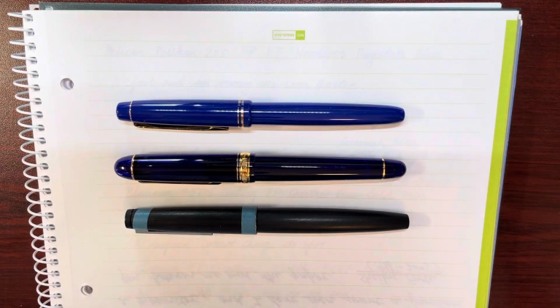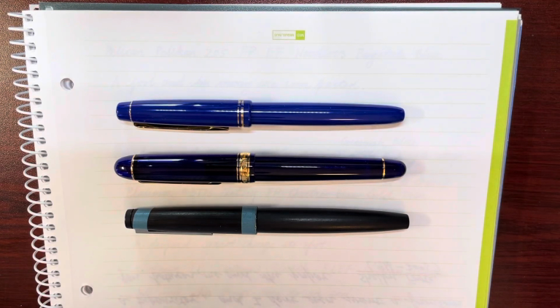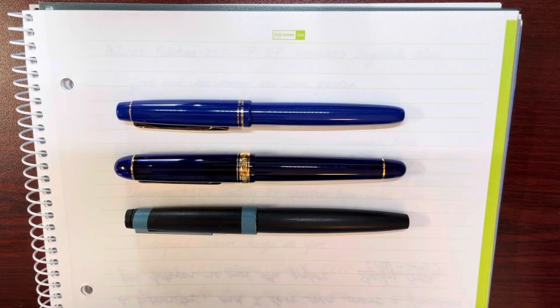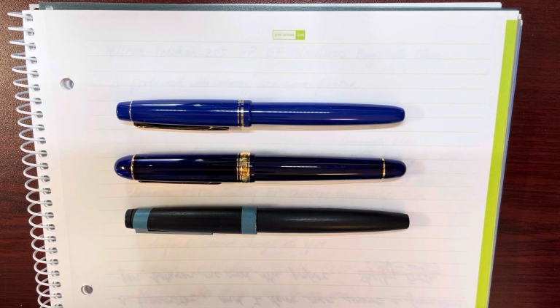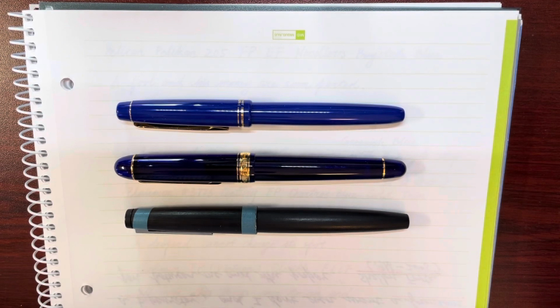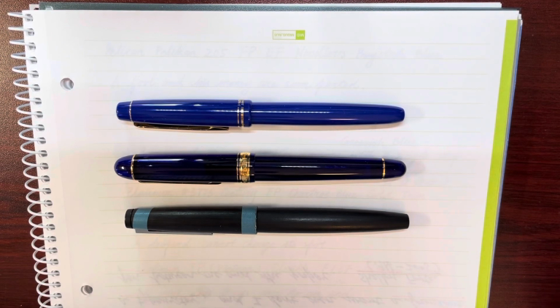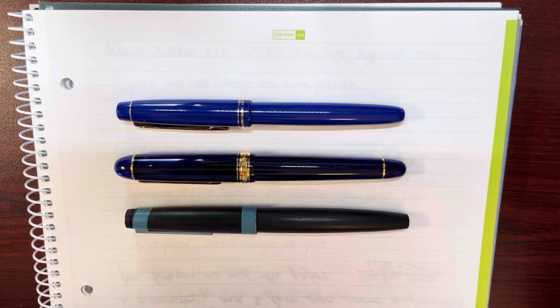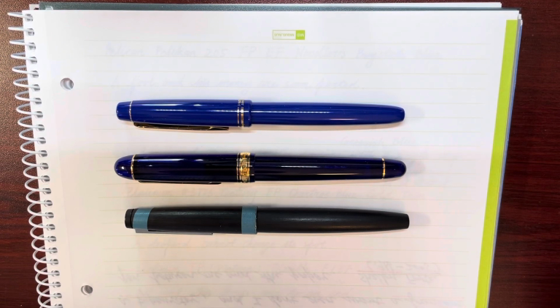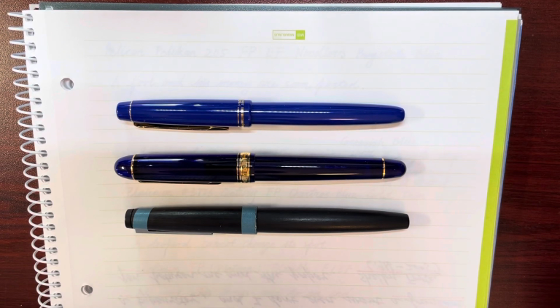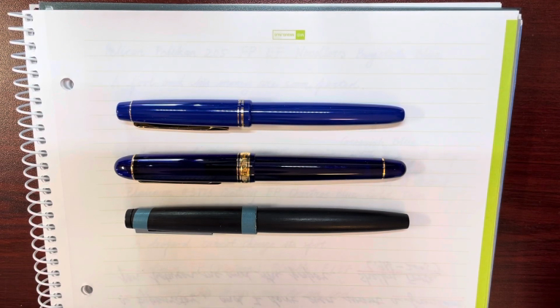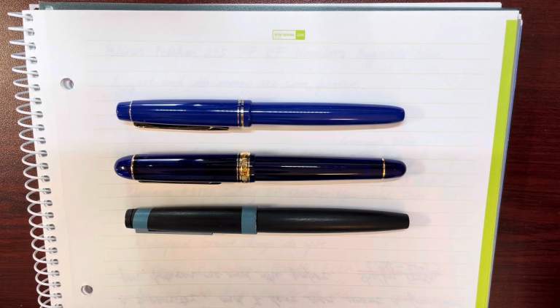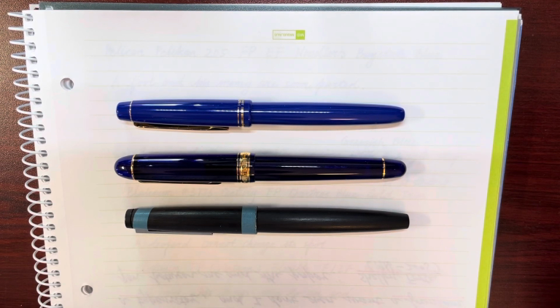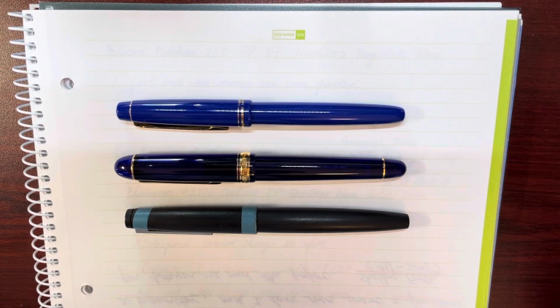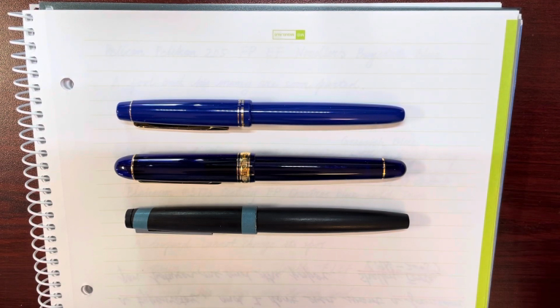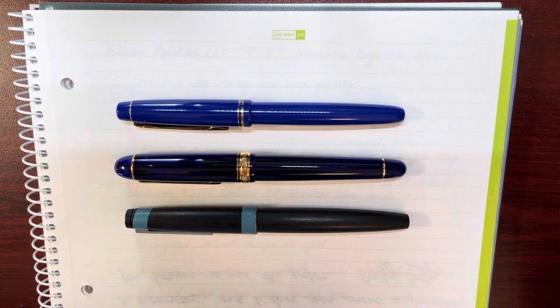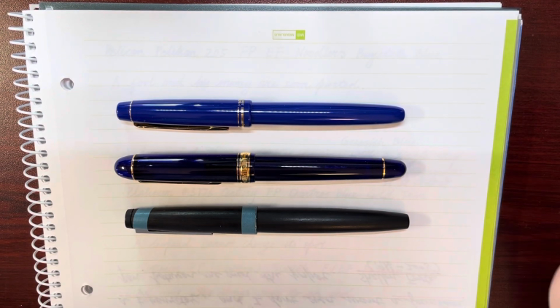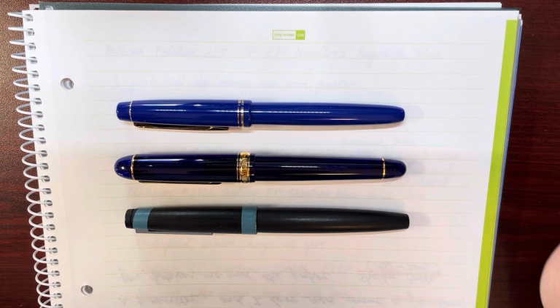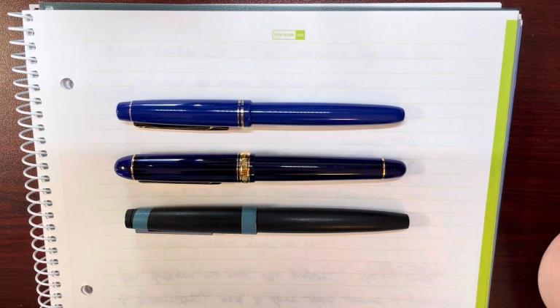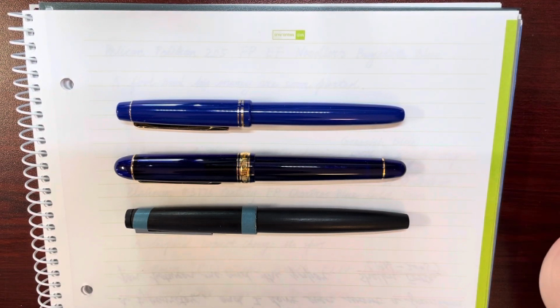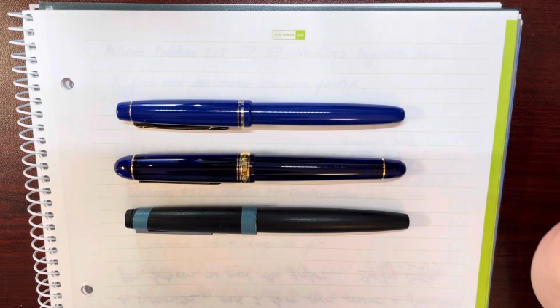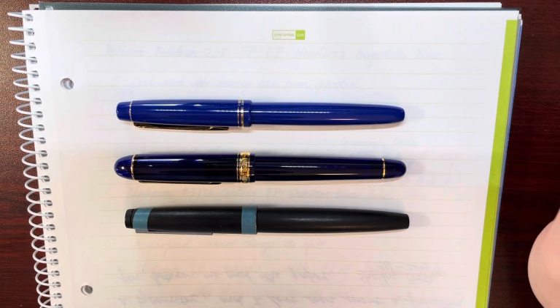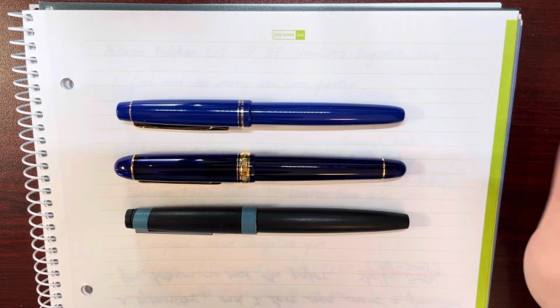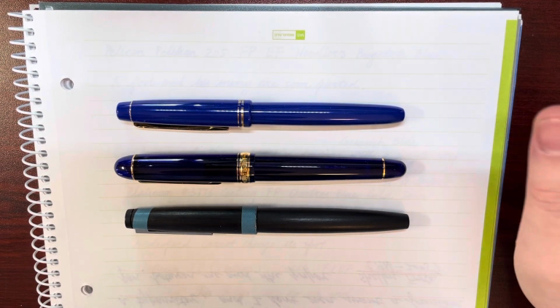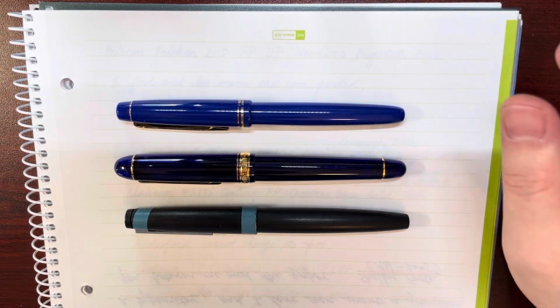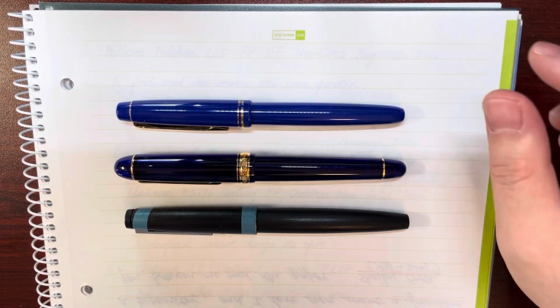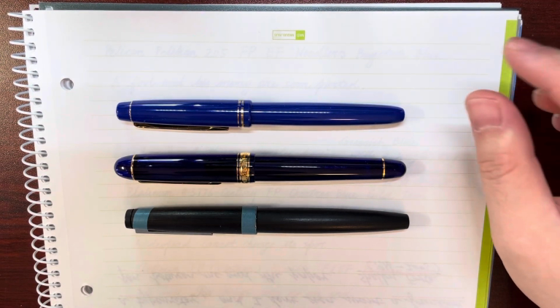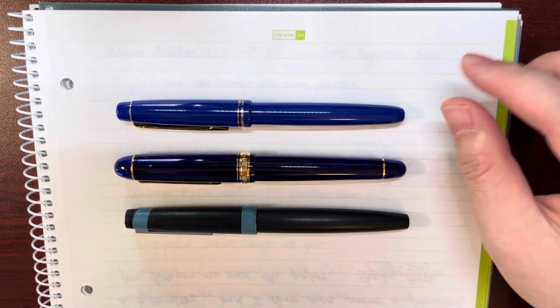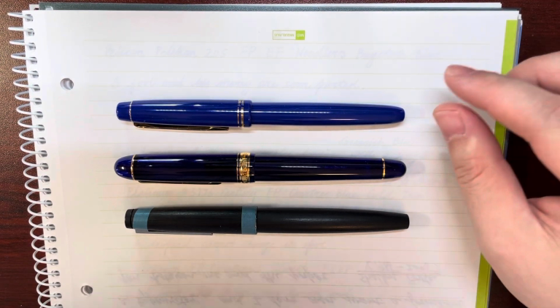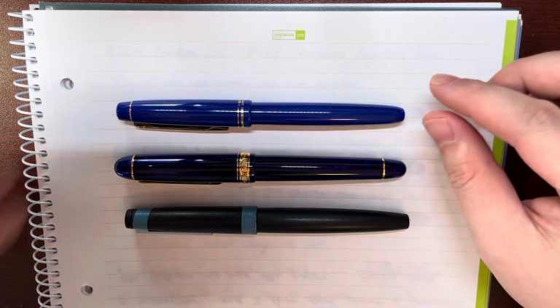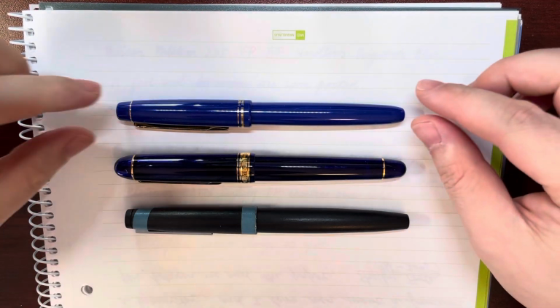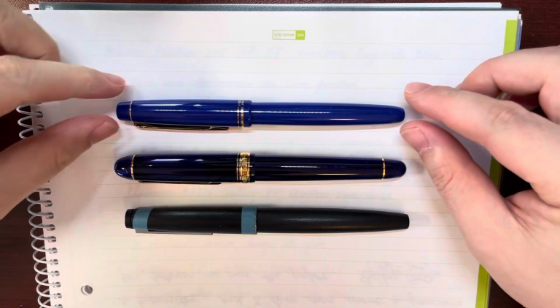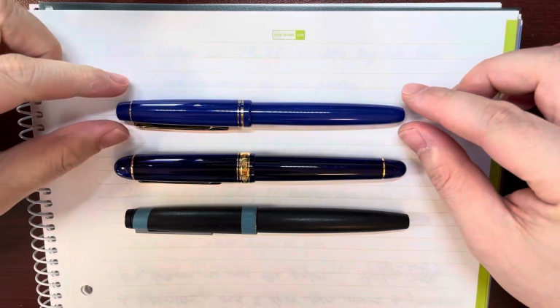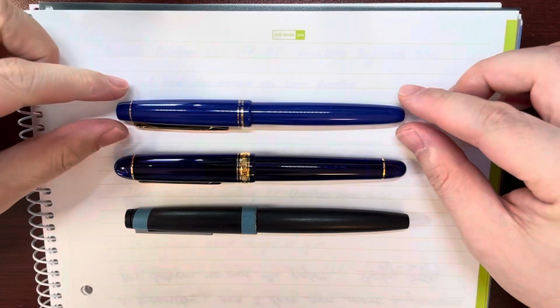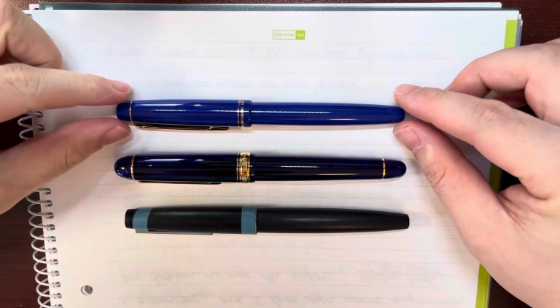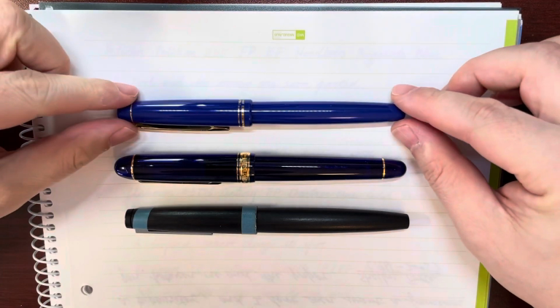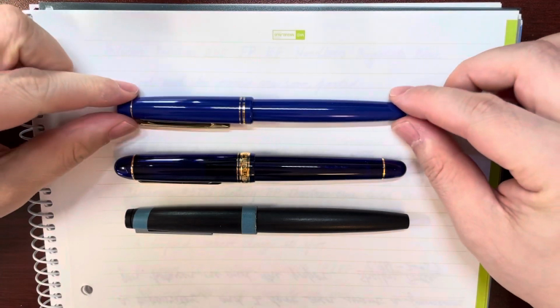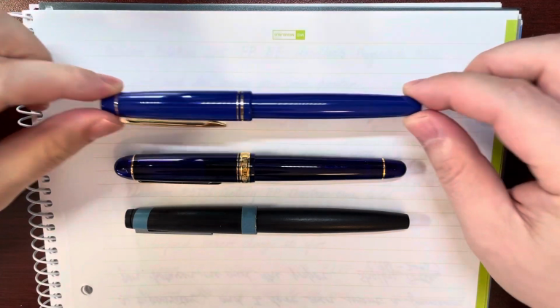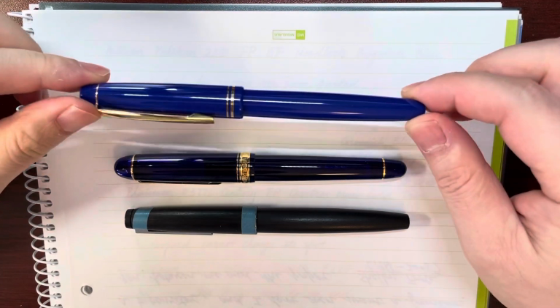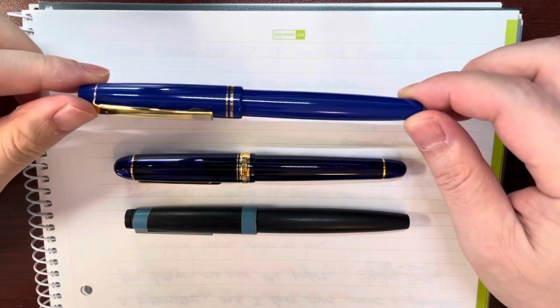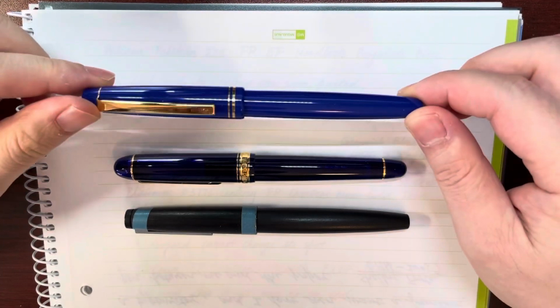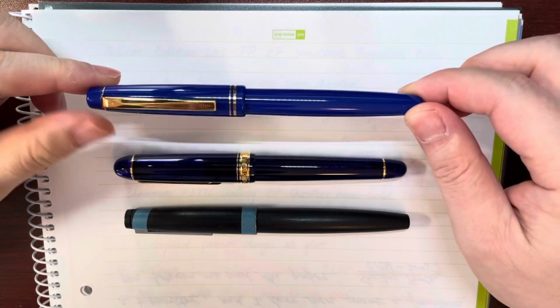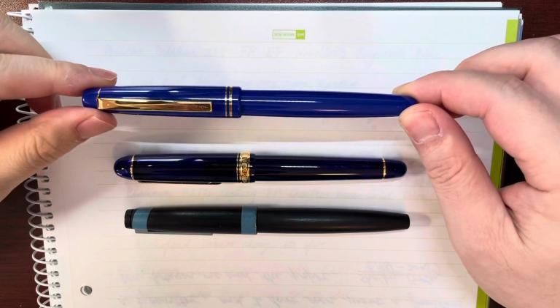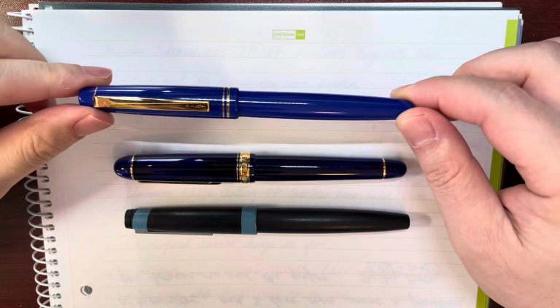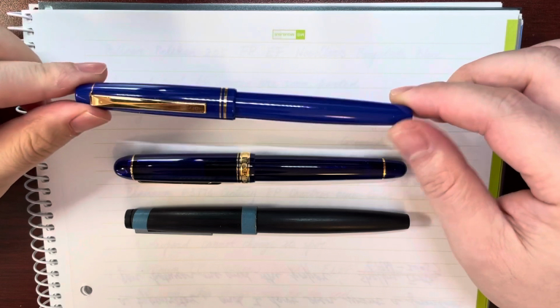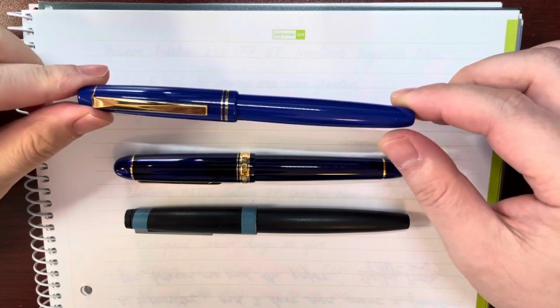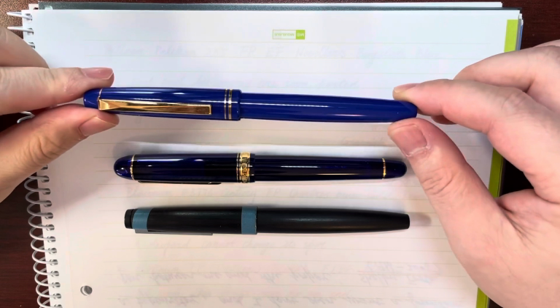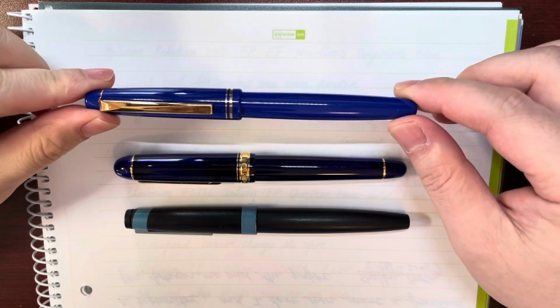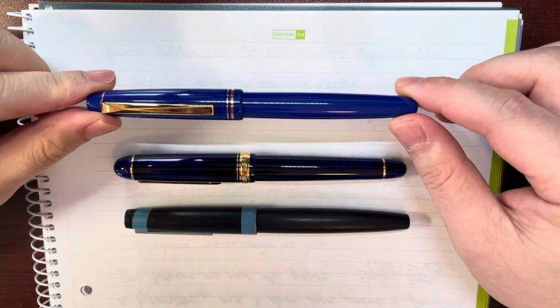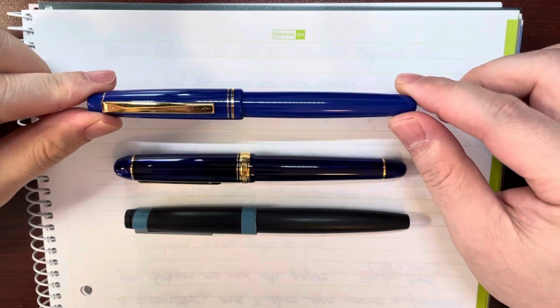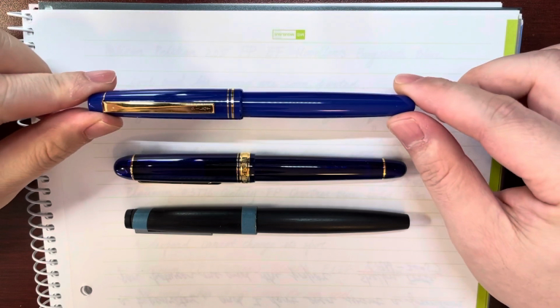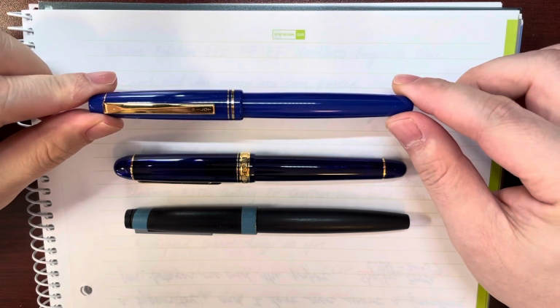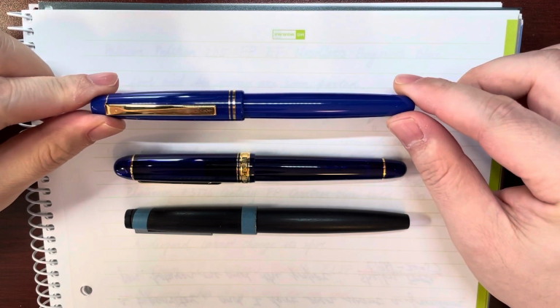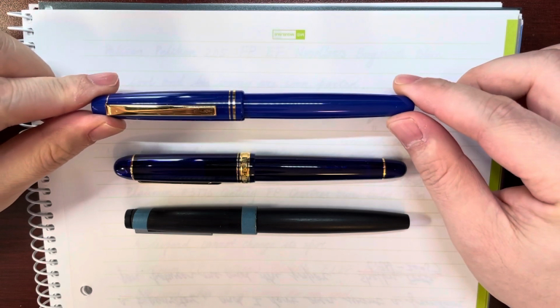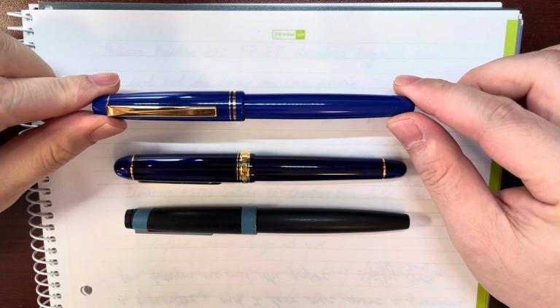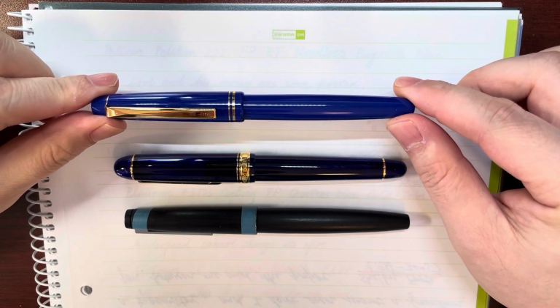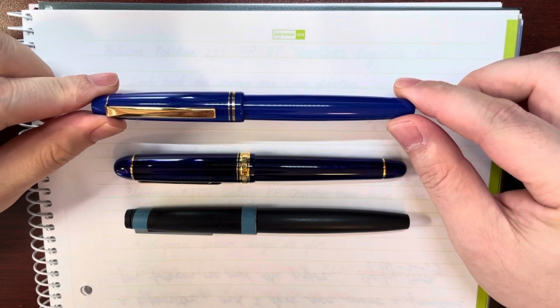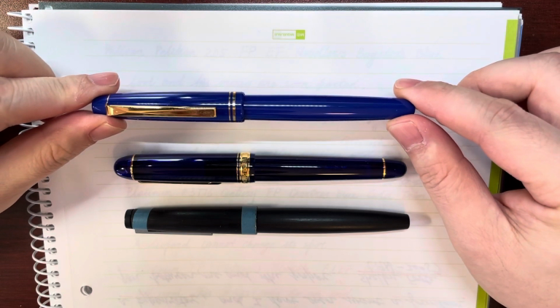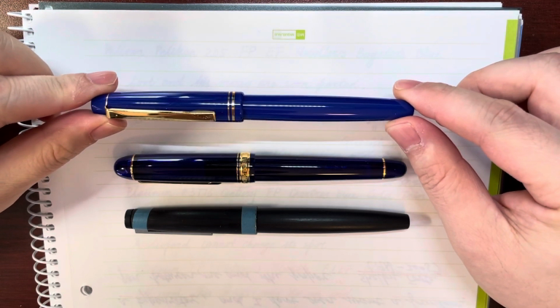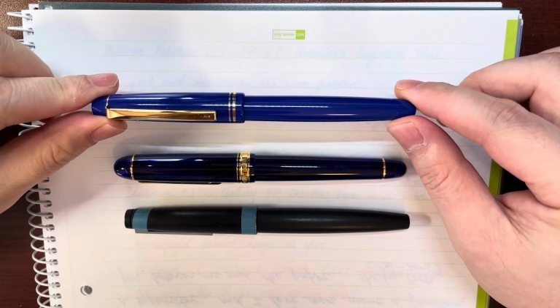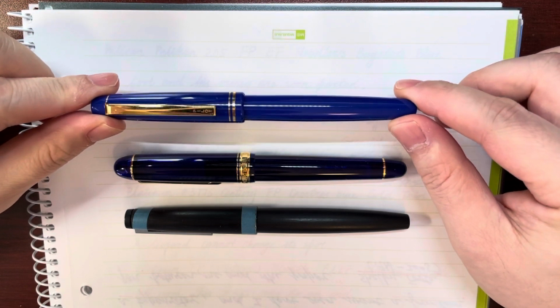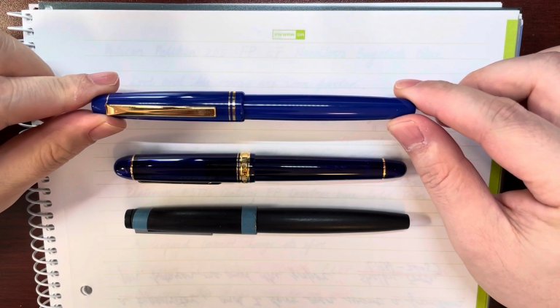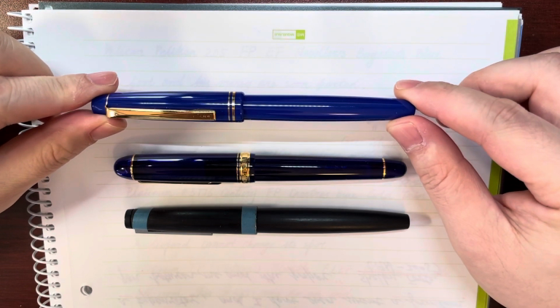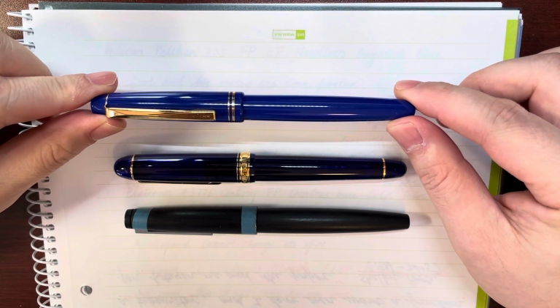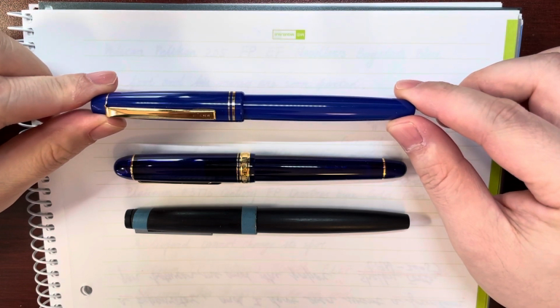Hello, this is Tom. Today let's take a look at this Pilot 78G fountain pen.